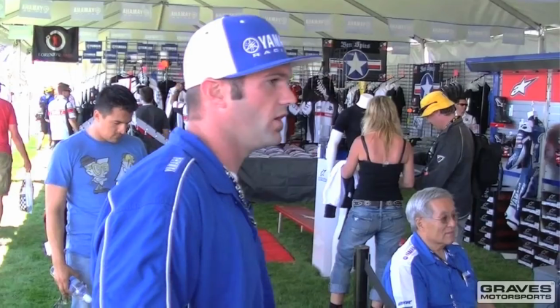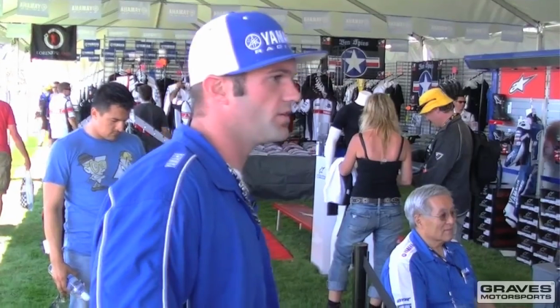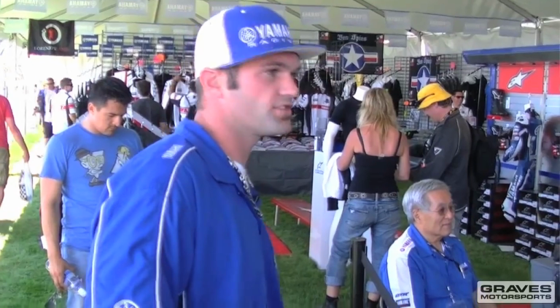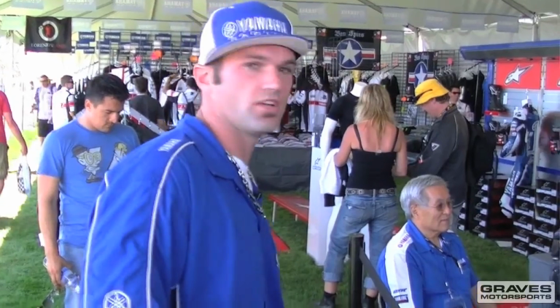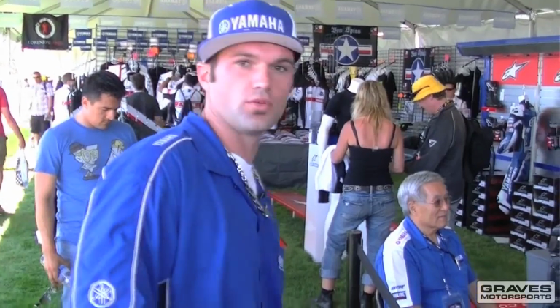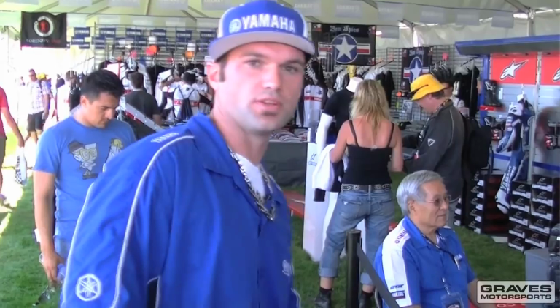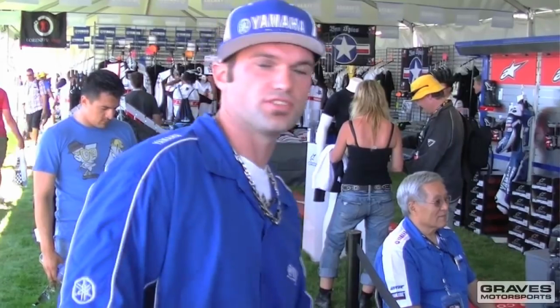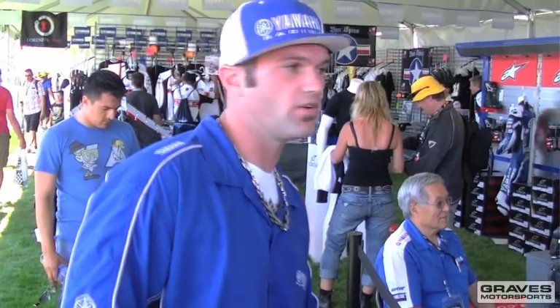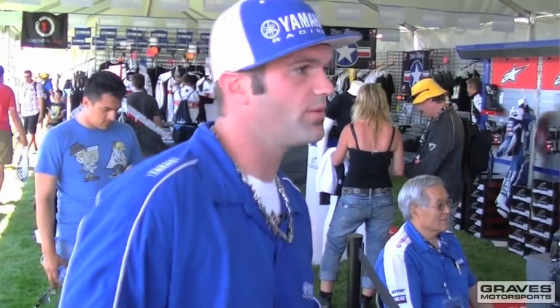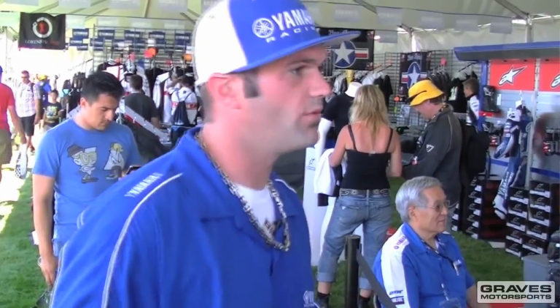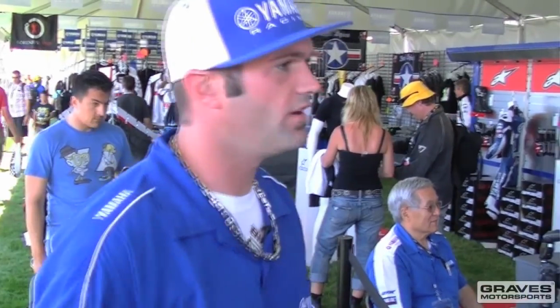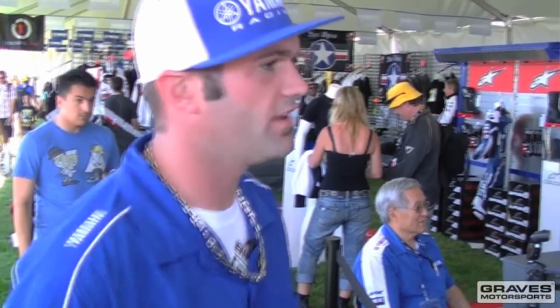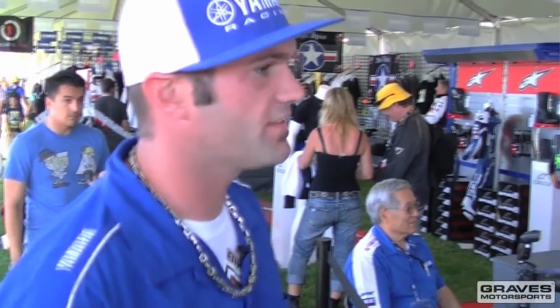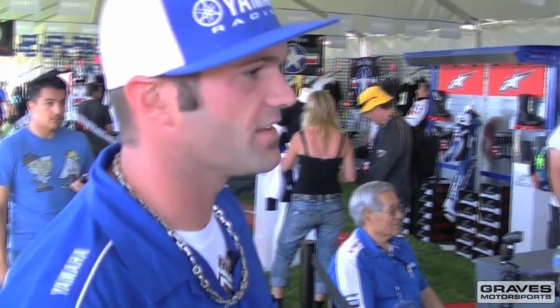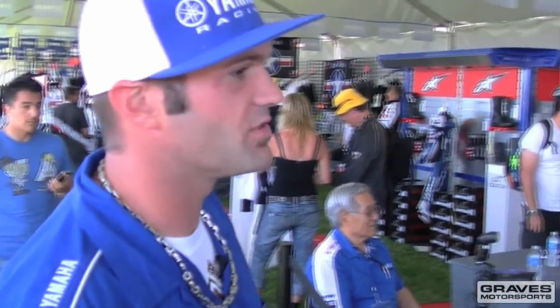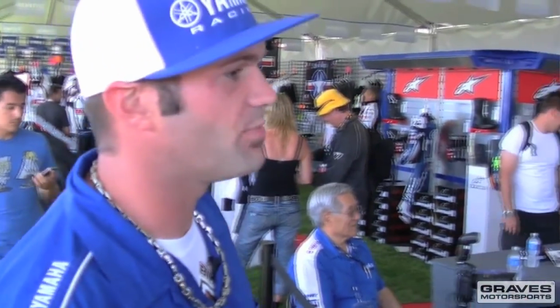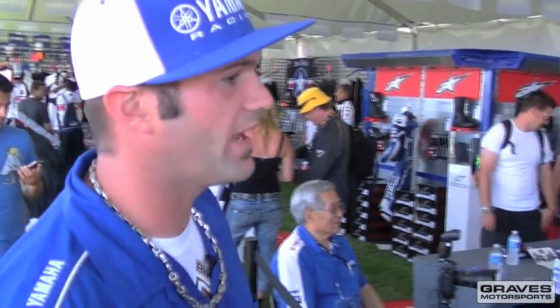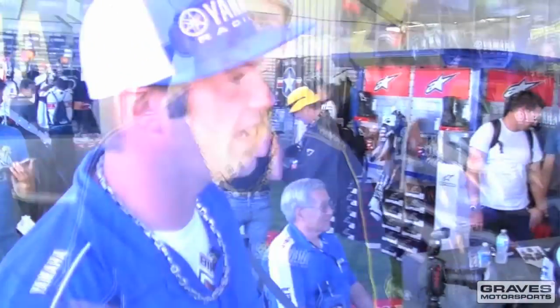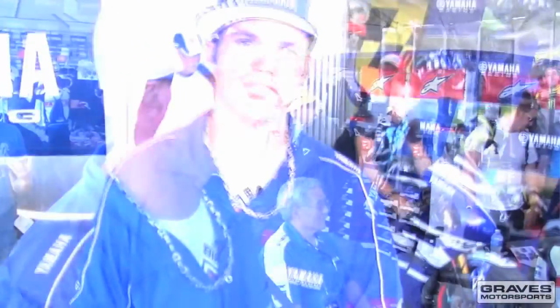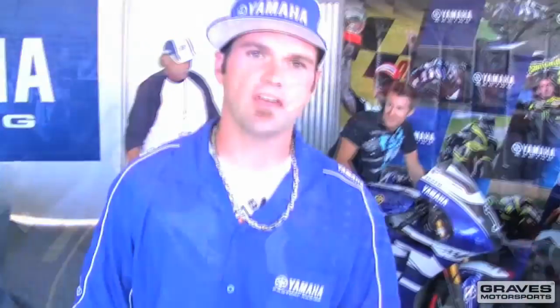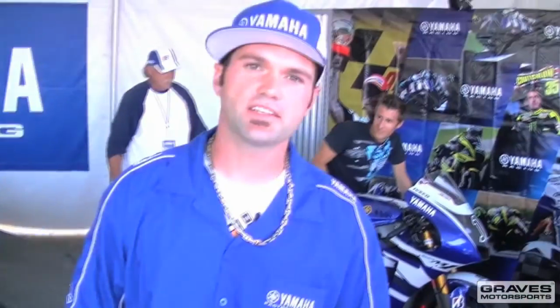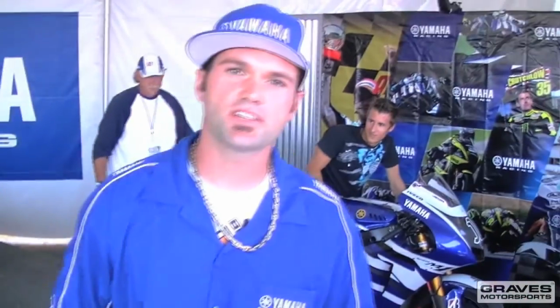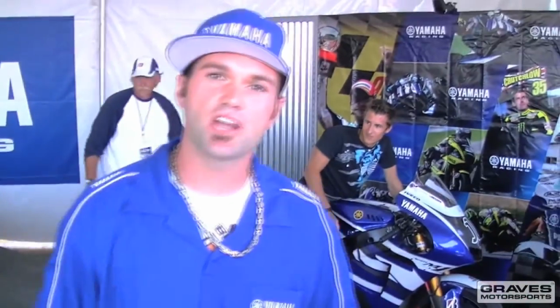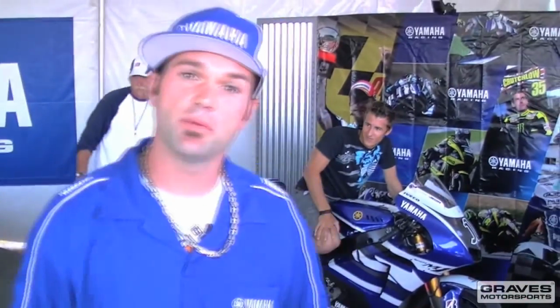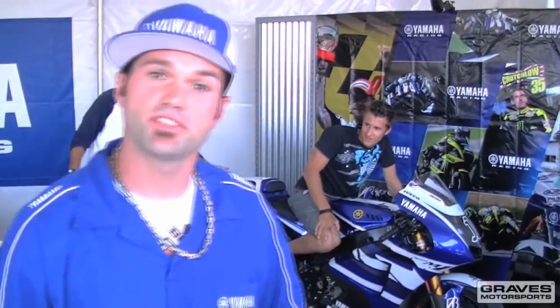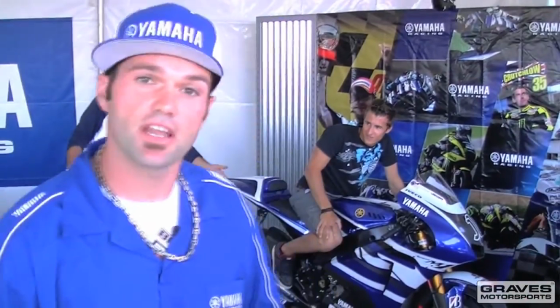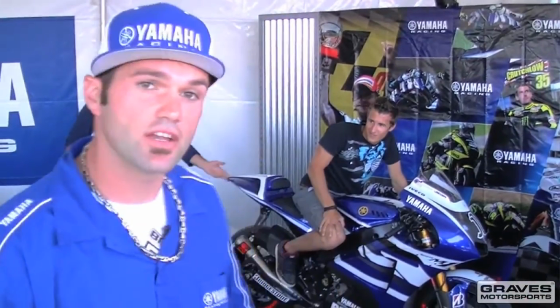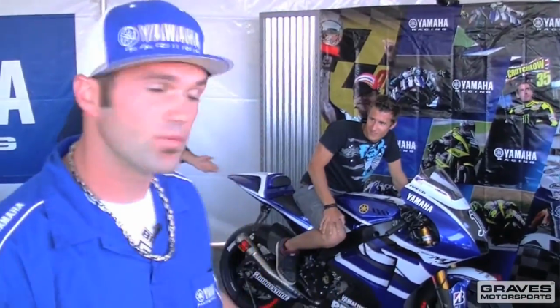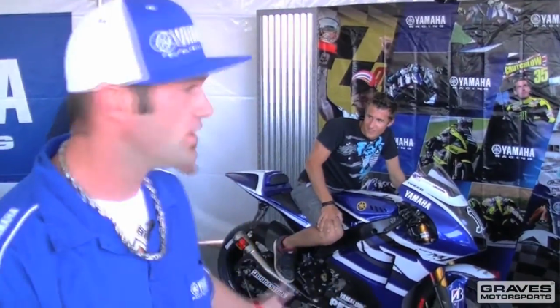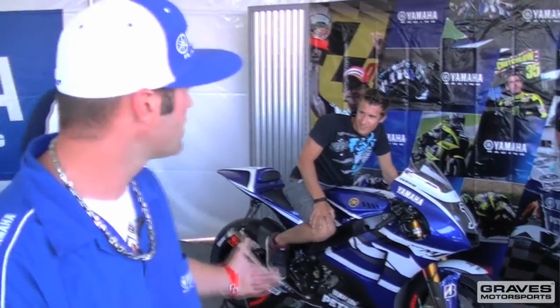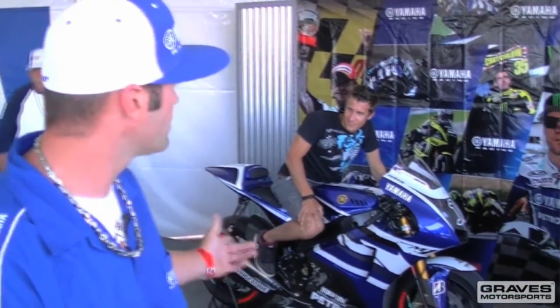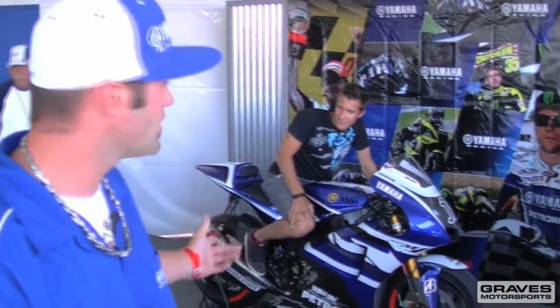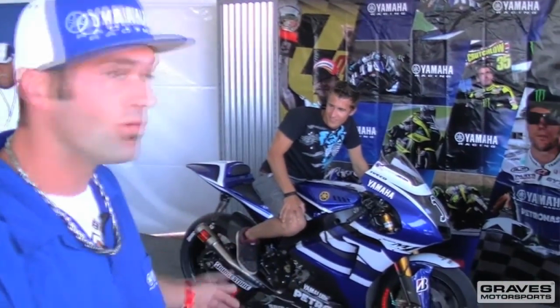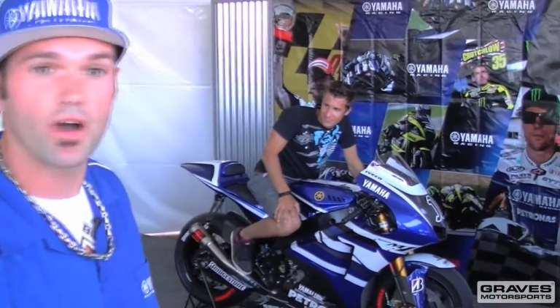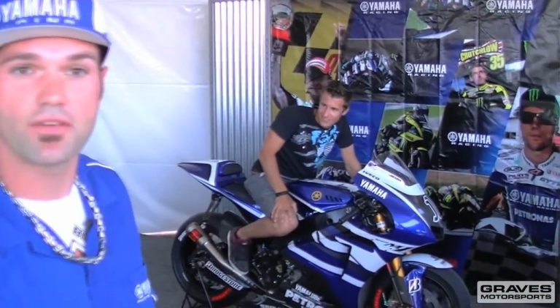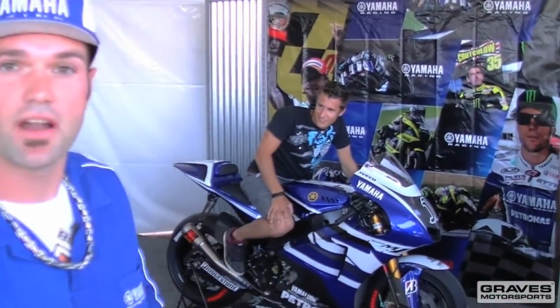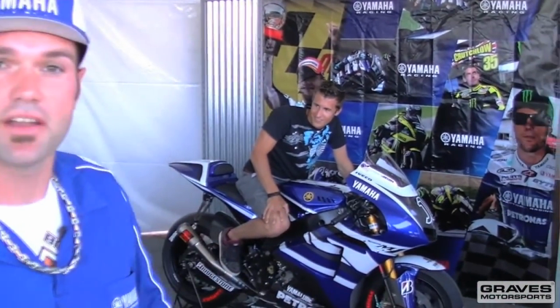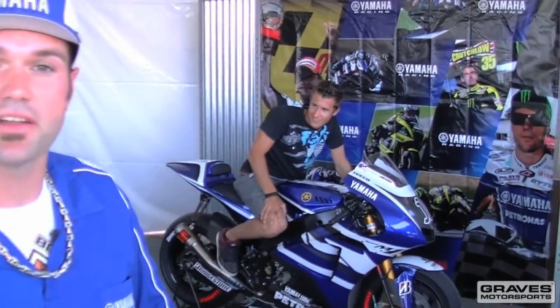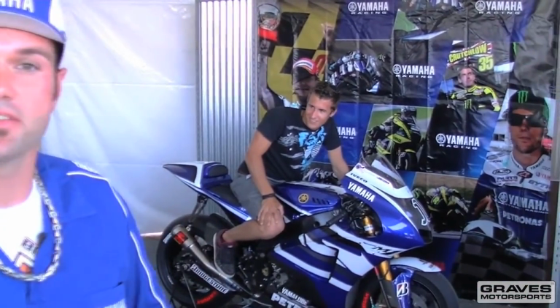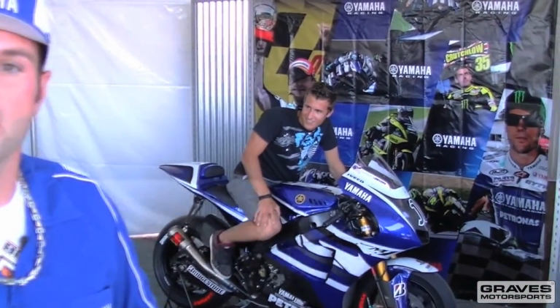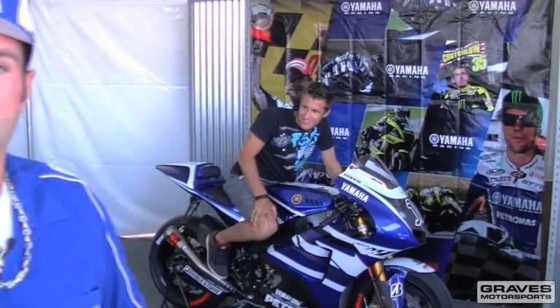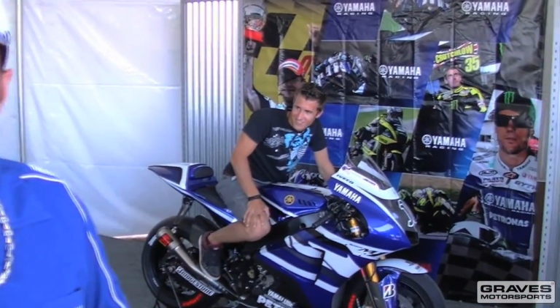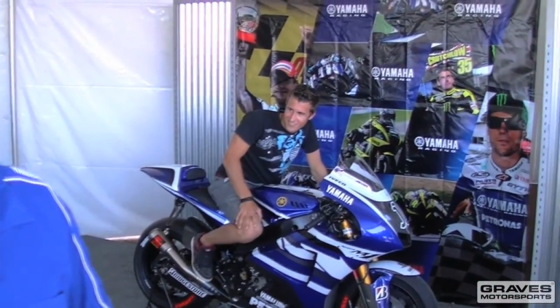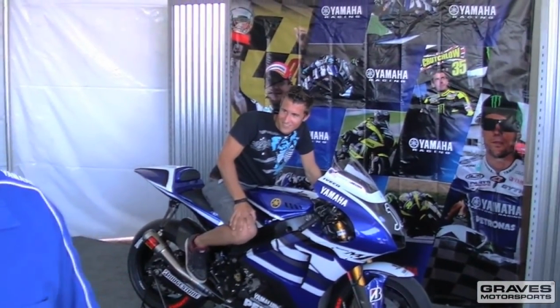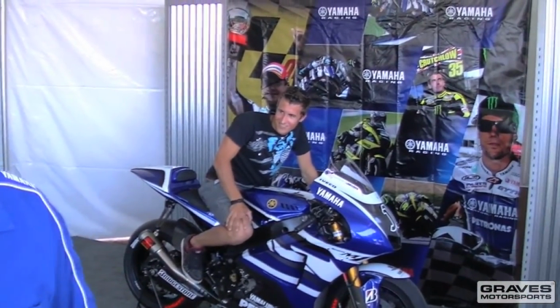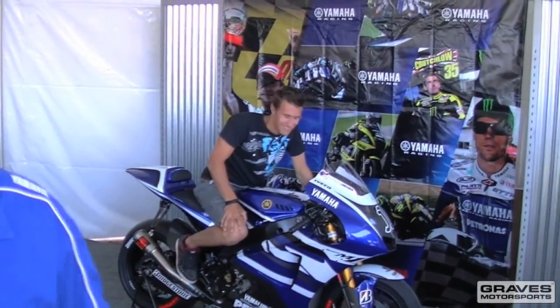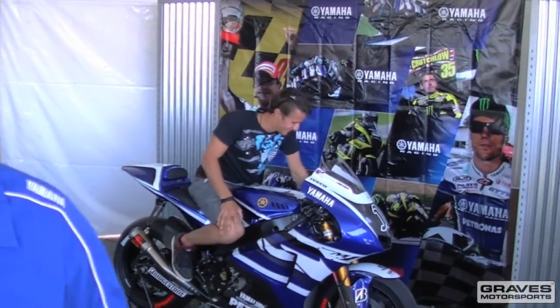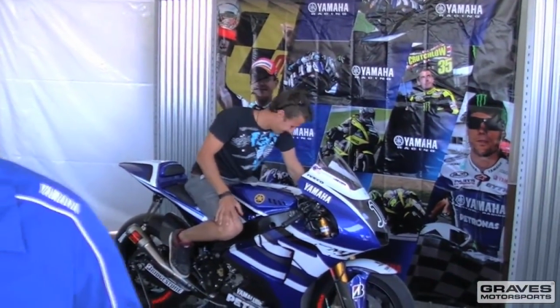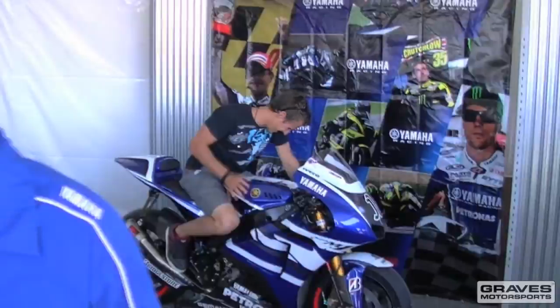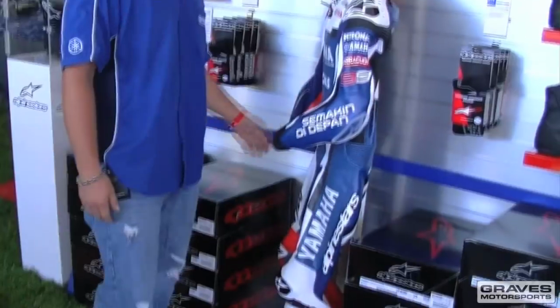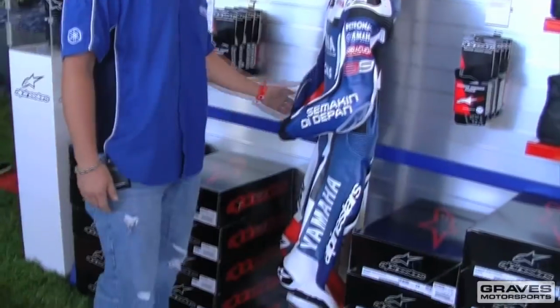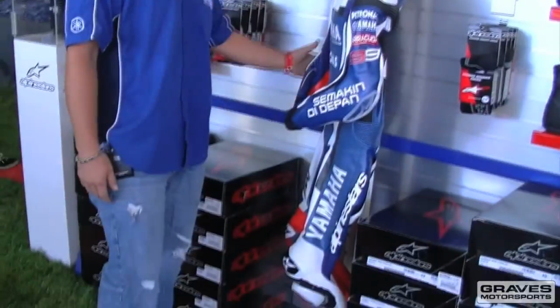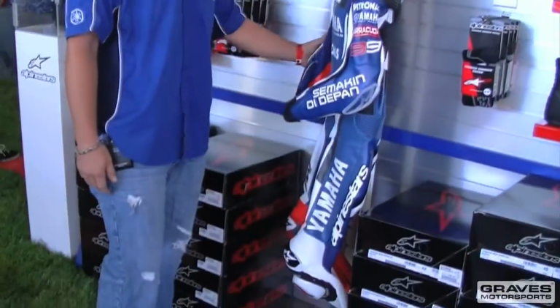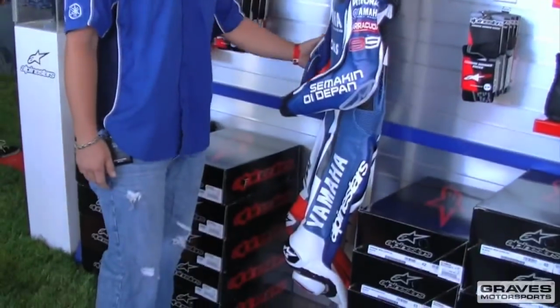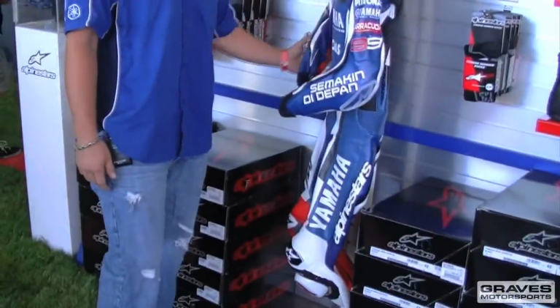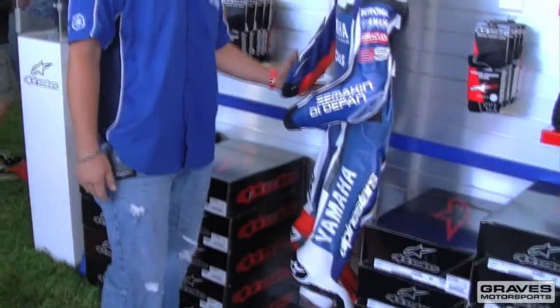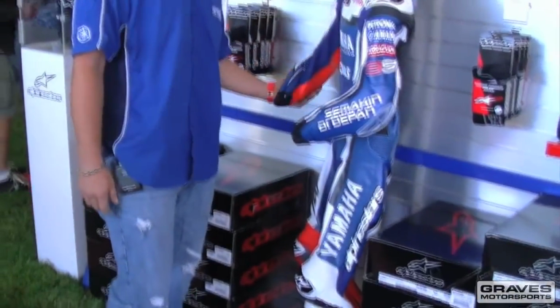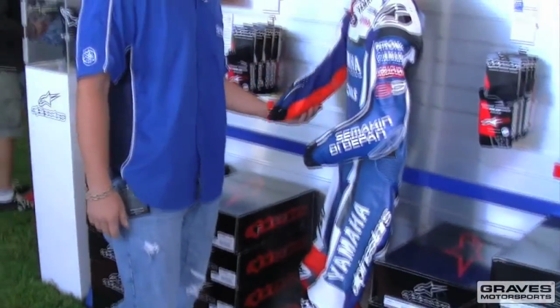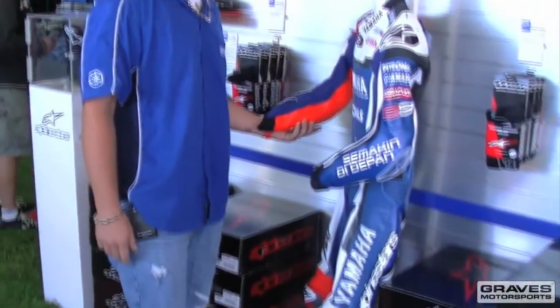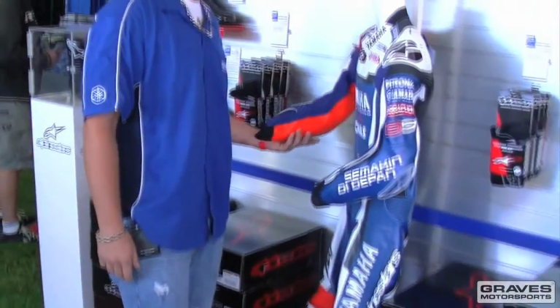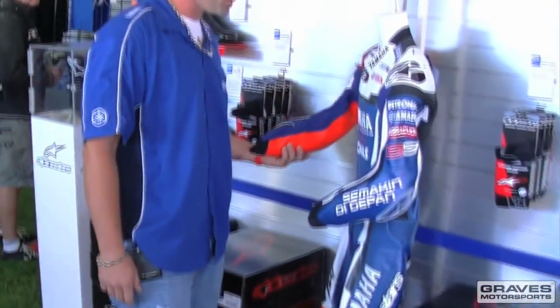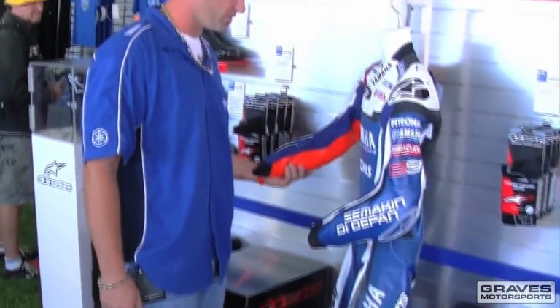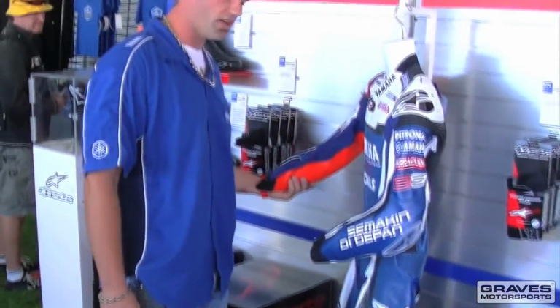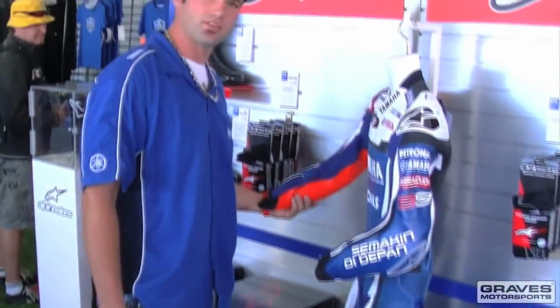Oh, here's a Lorenzo M1 — that thing is bad. Fans can come and sit on Lorenzo's M1 right here and take pictures. I'm guessing you can't buy this, can you?